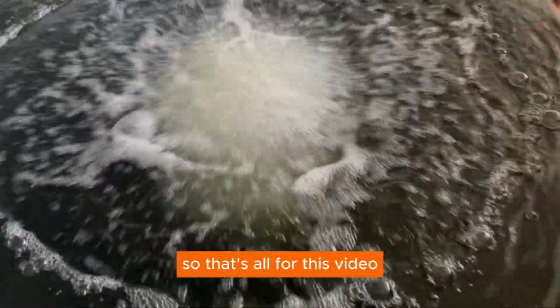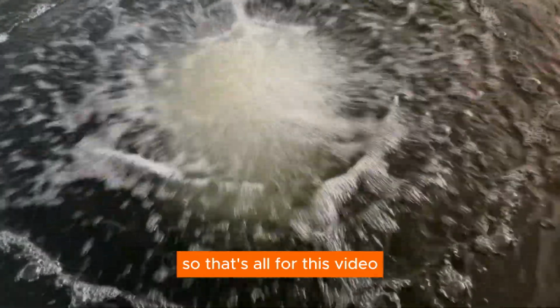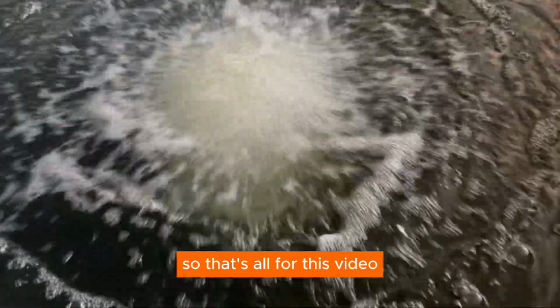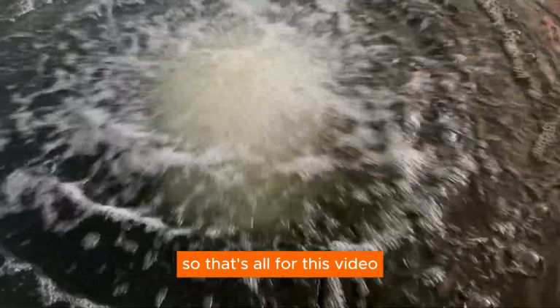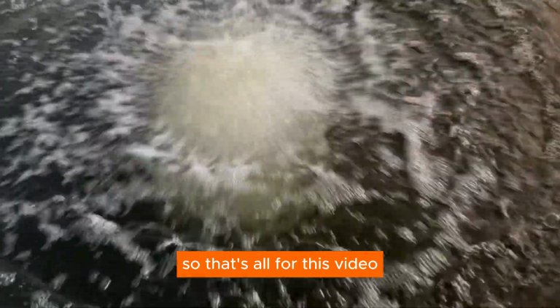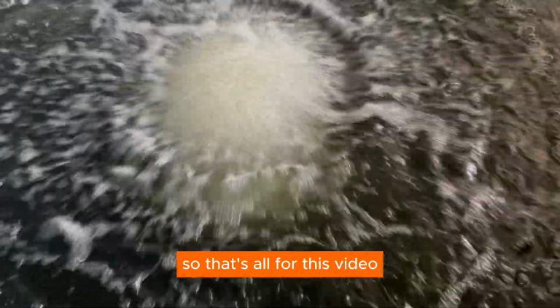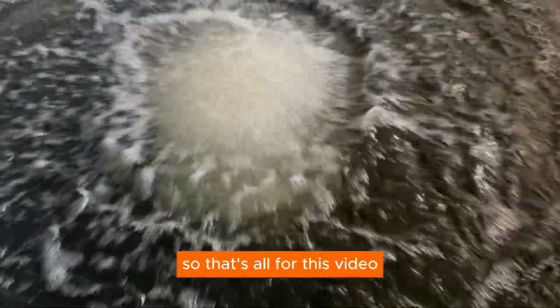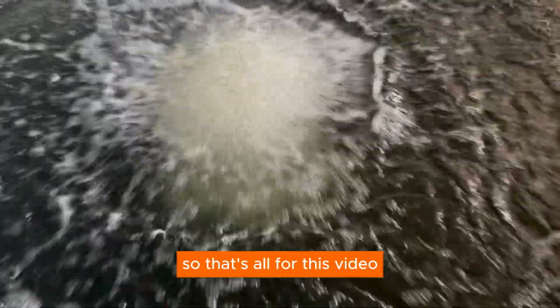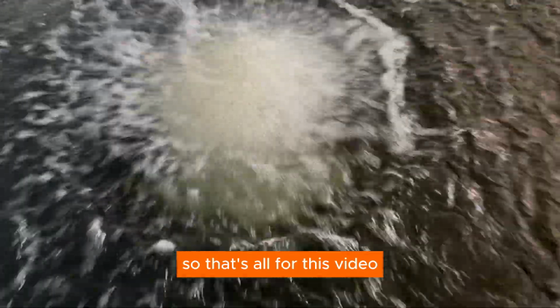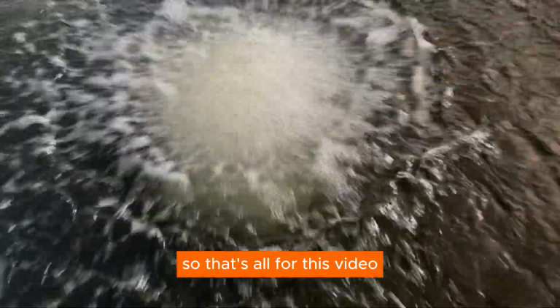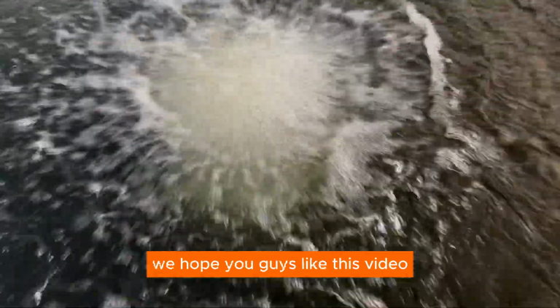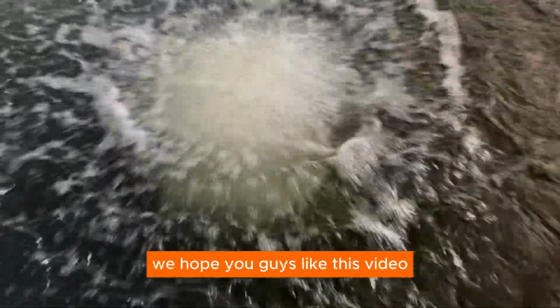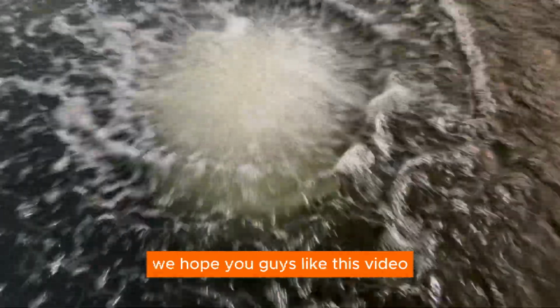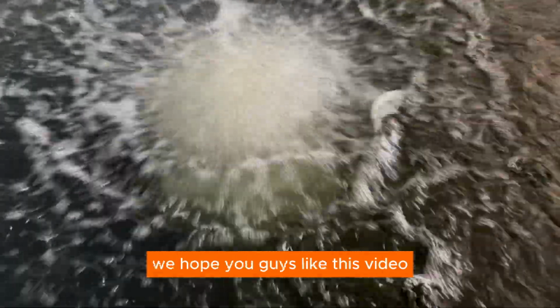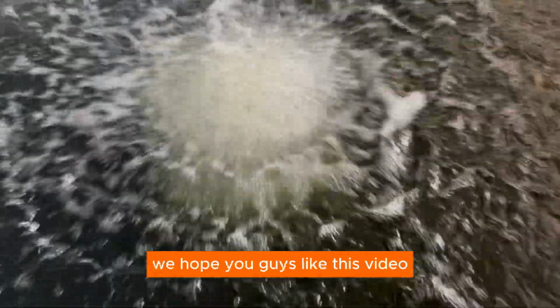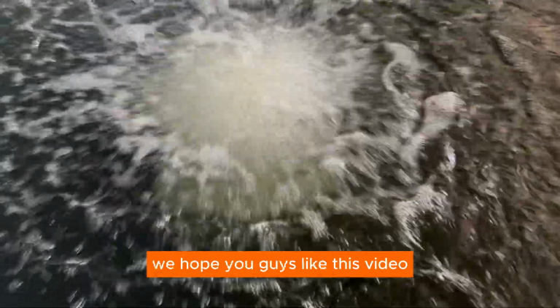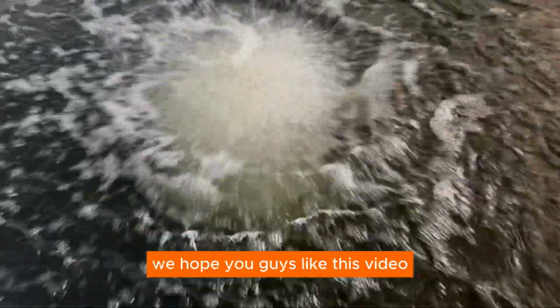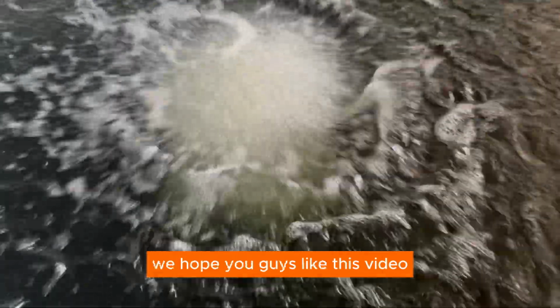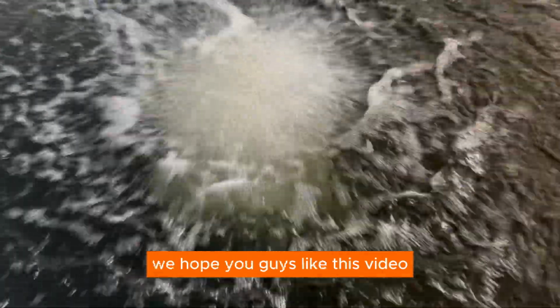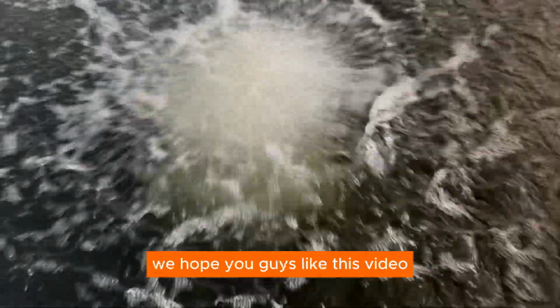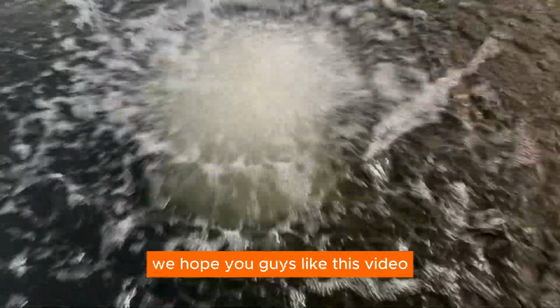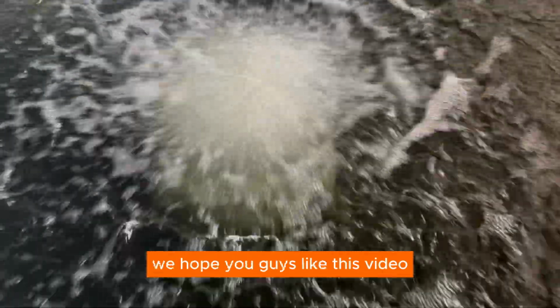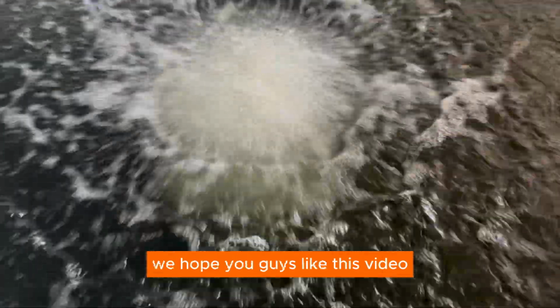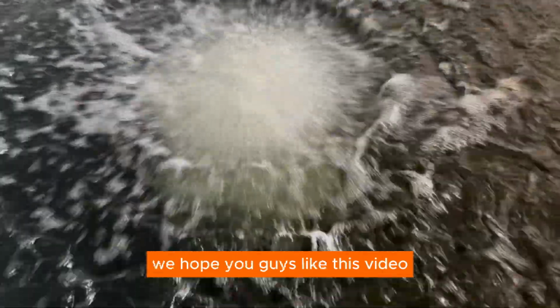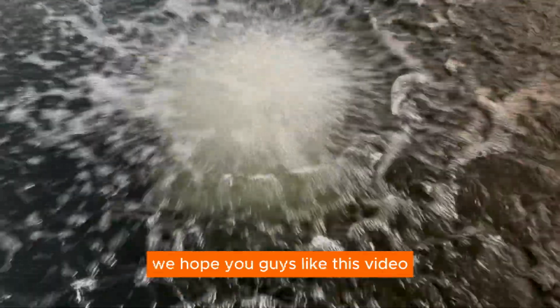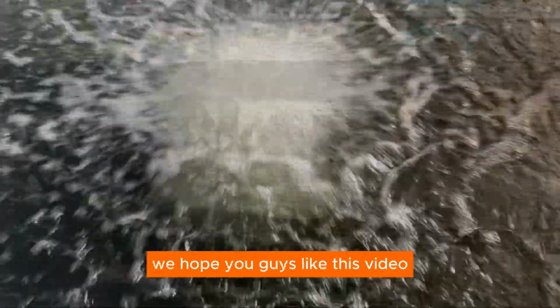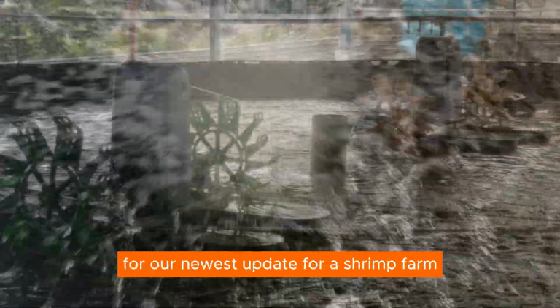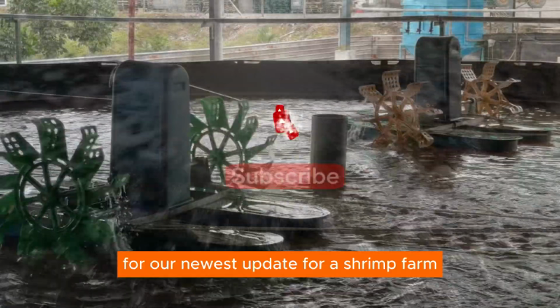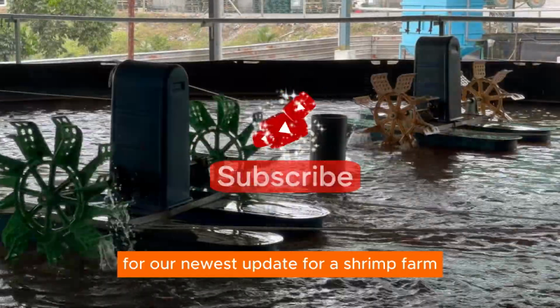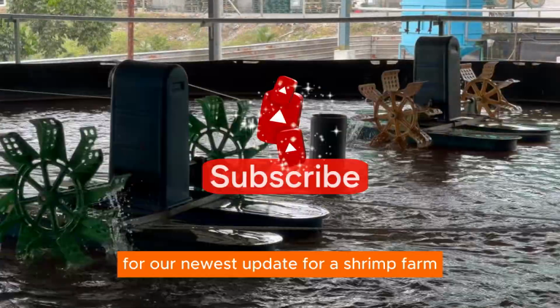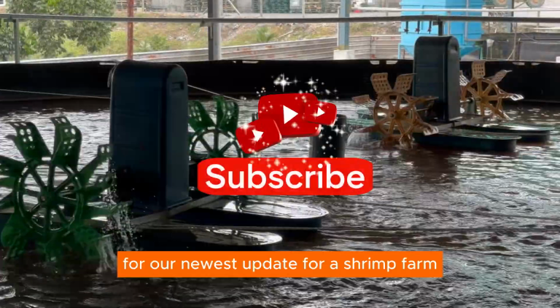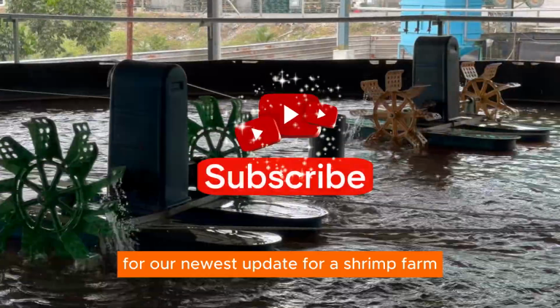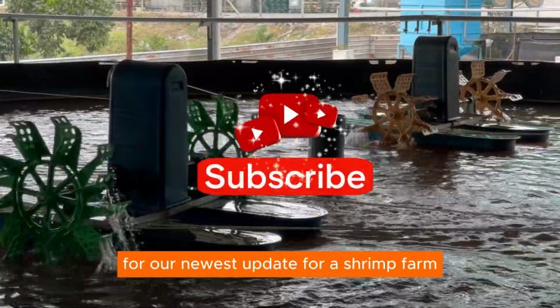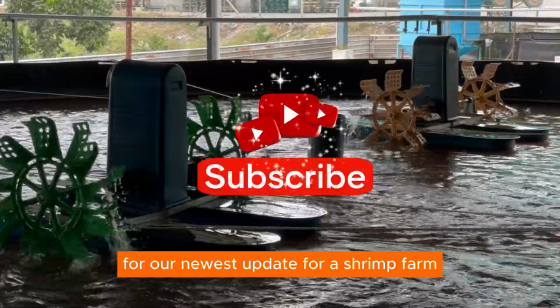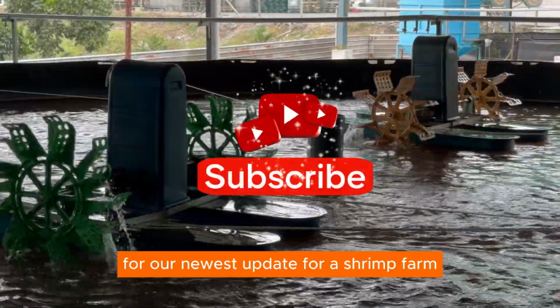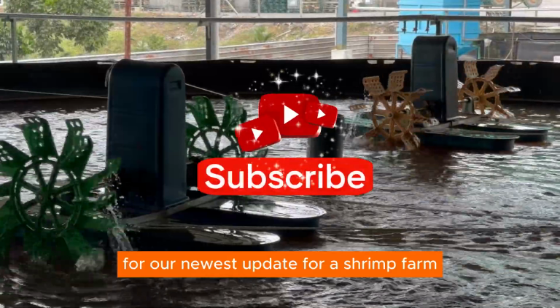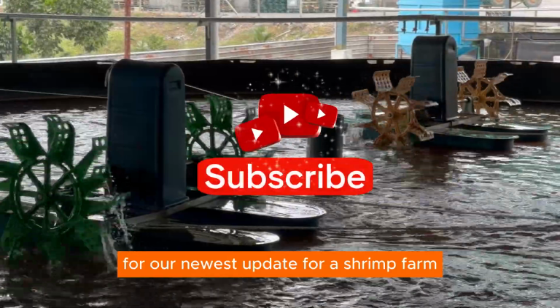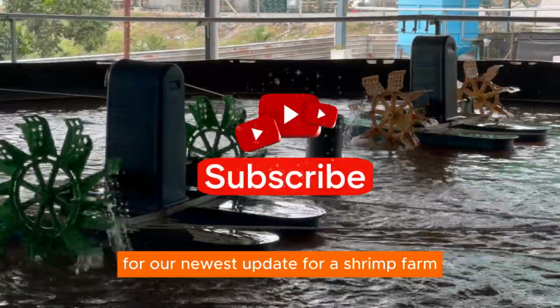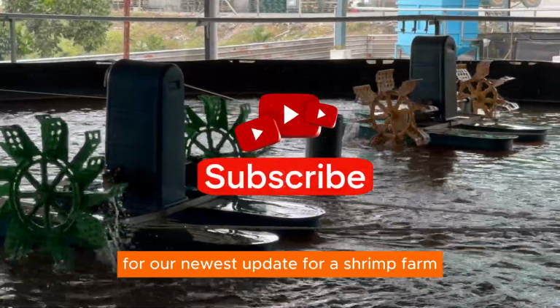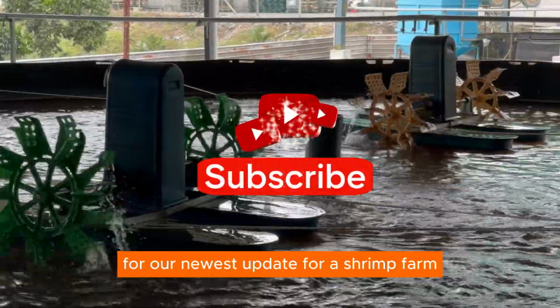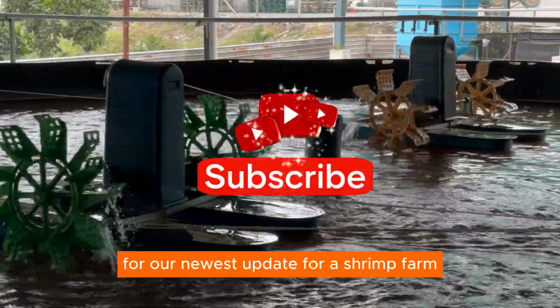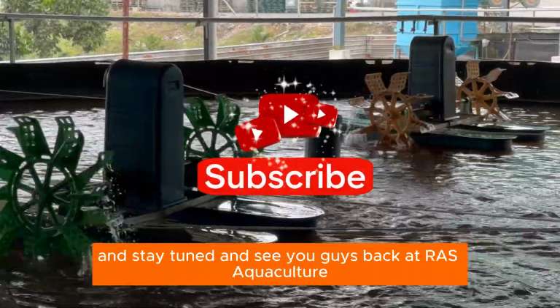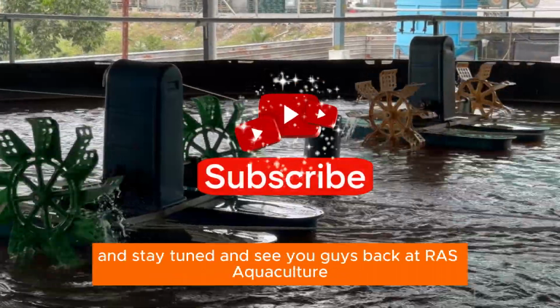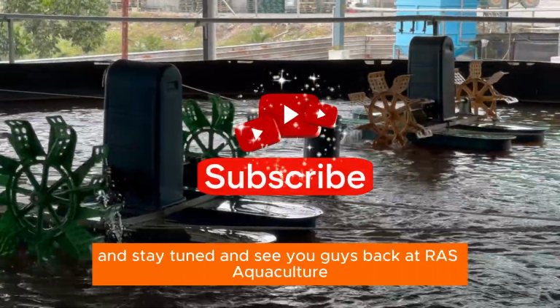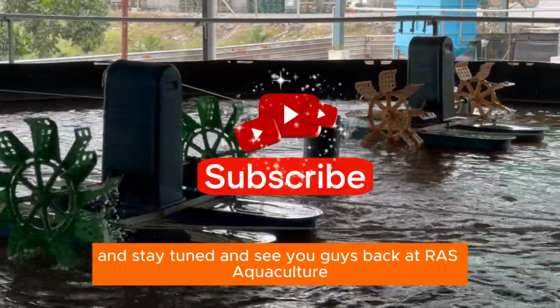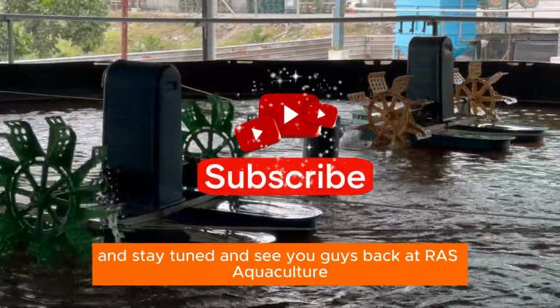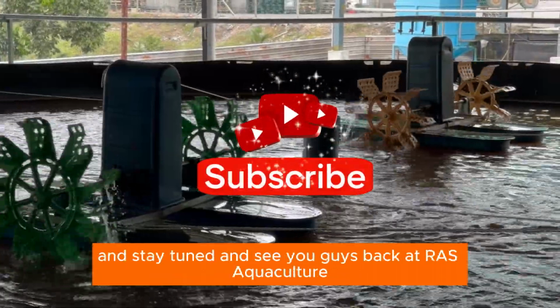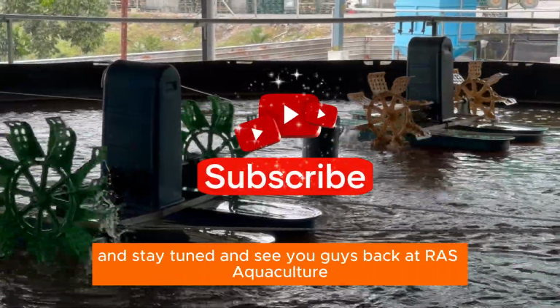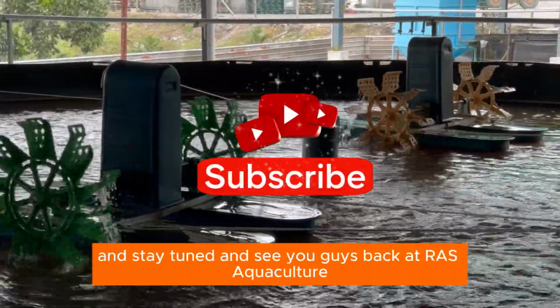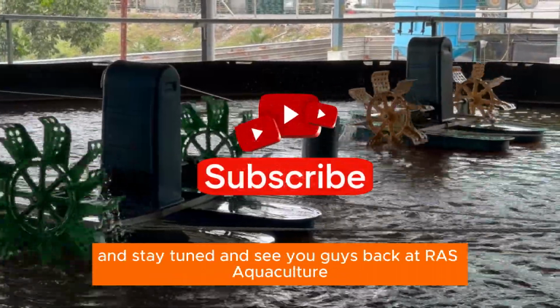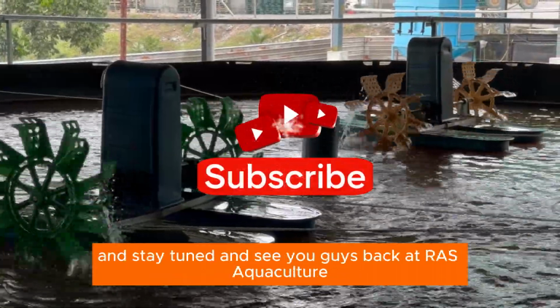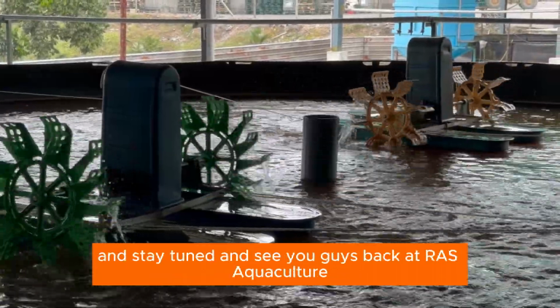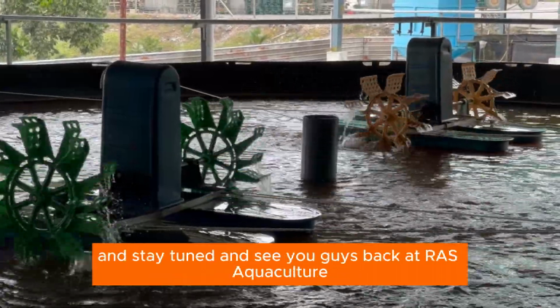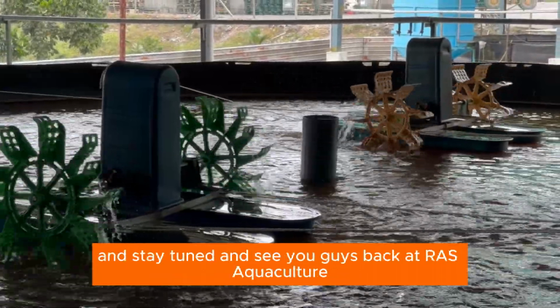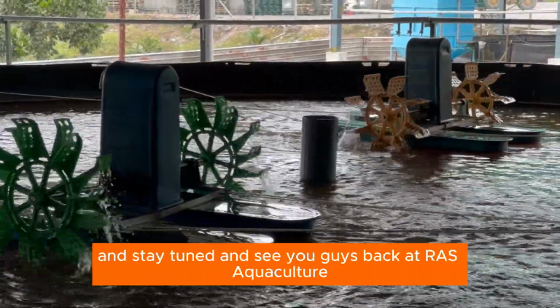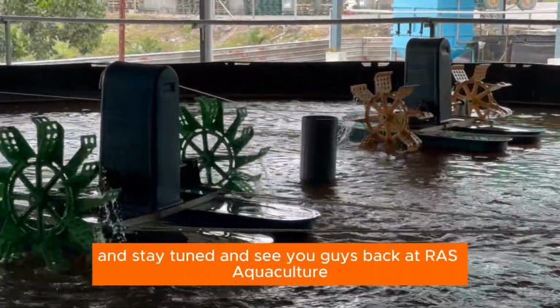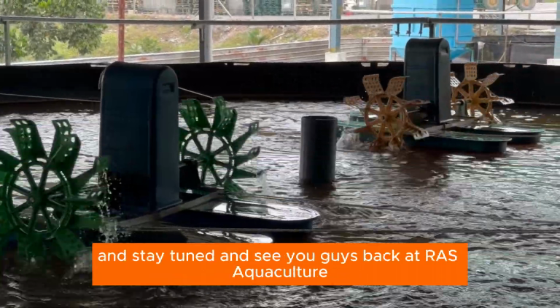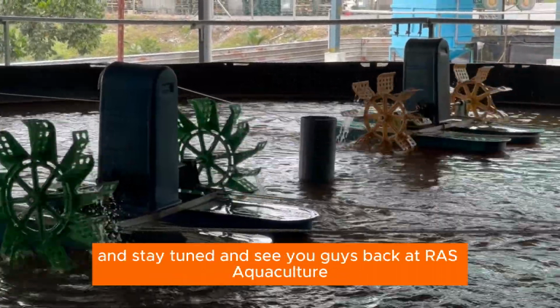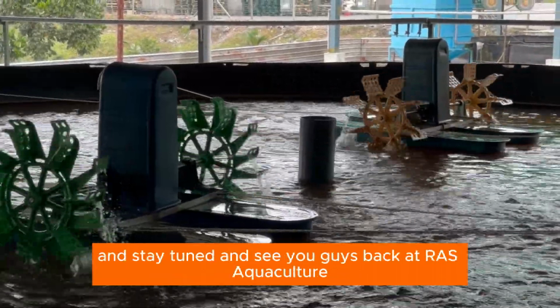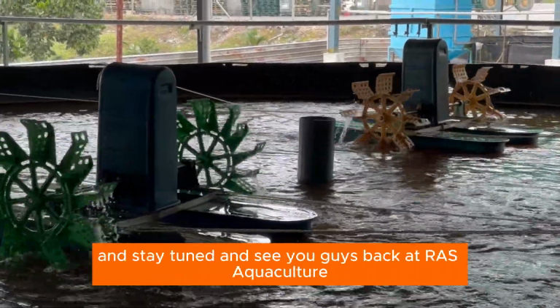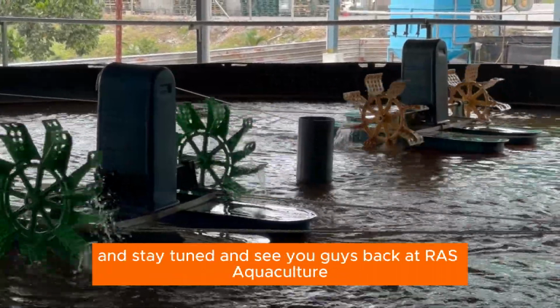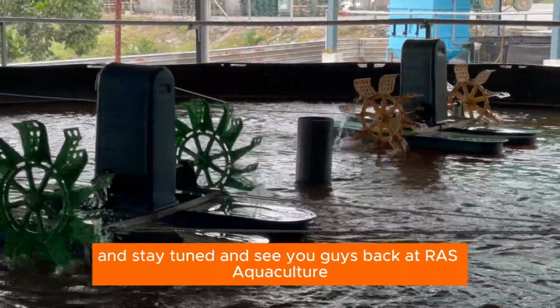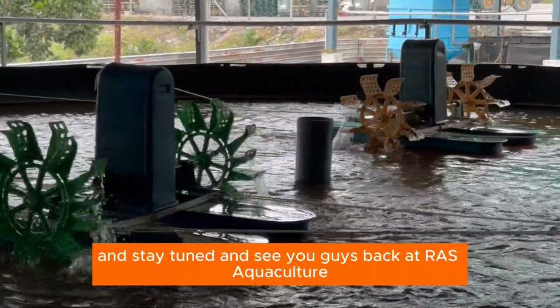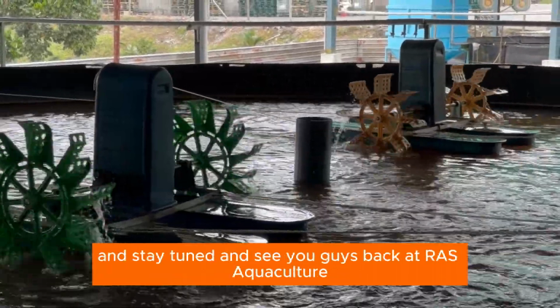That's all for this video. We hope you guys liked this video for our newest update on the shrimp farm. Stay tuned and see you guys back at RAS Aquaculture.